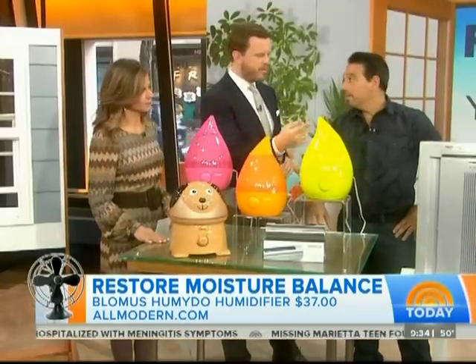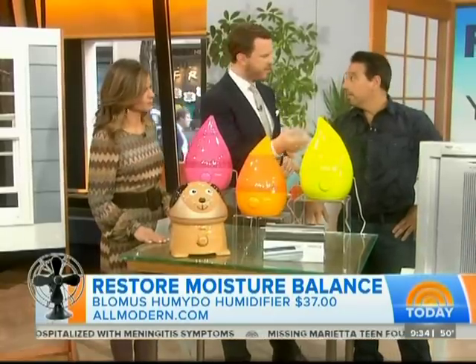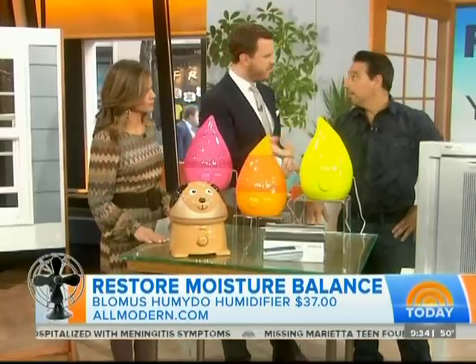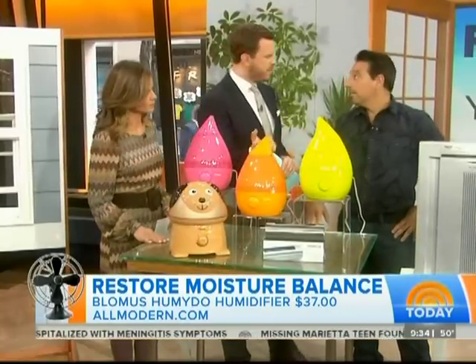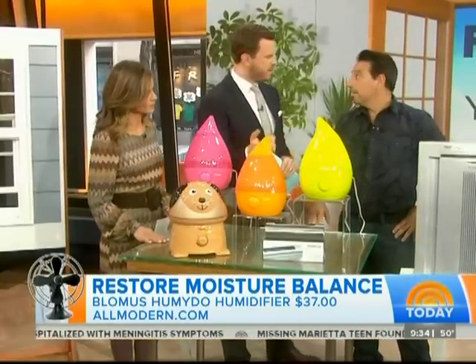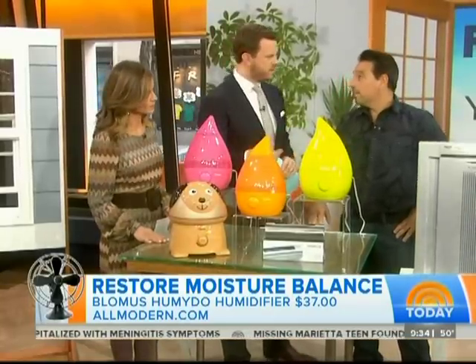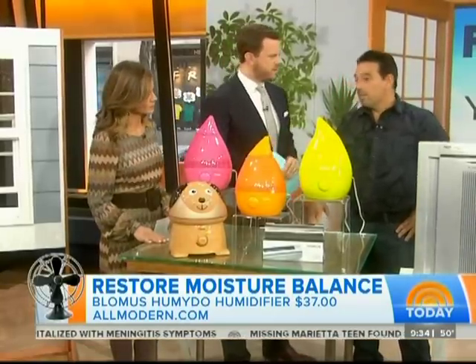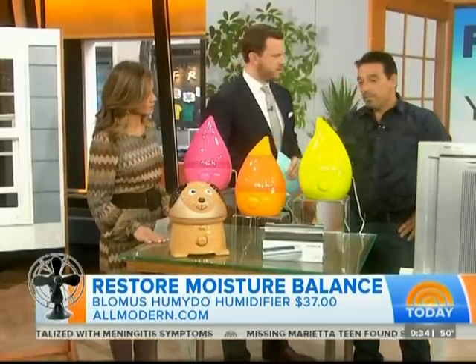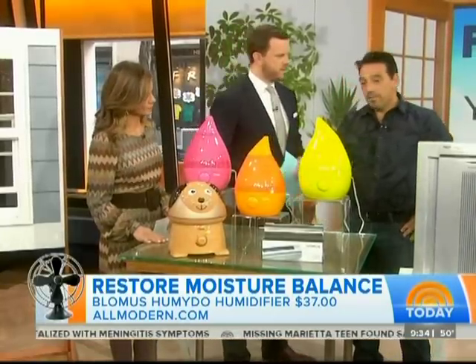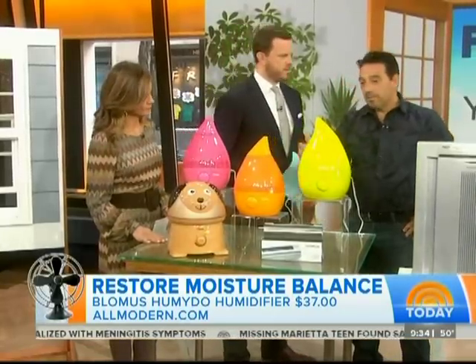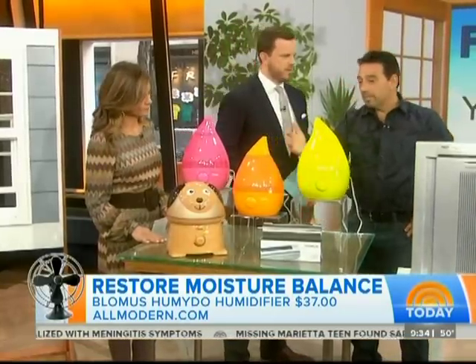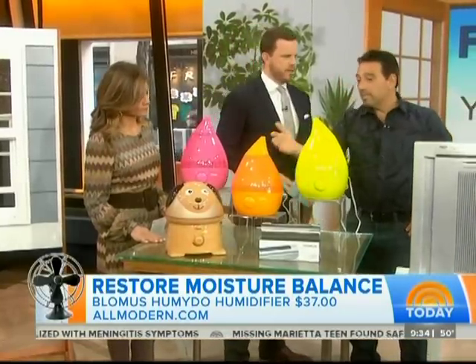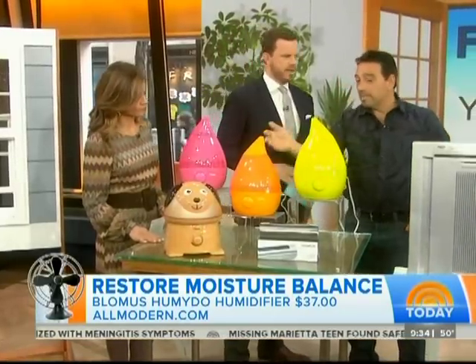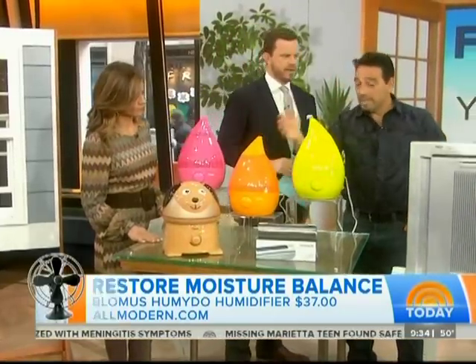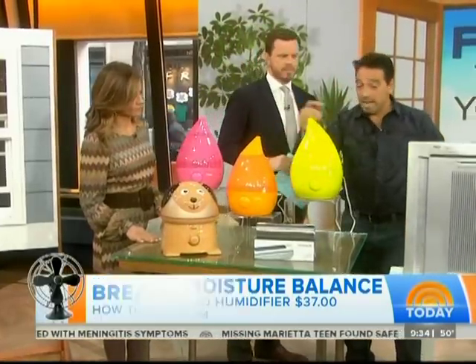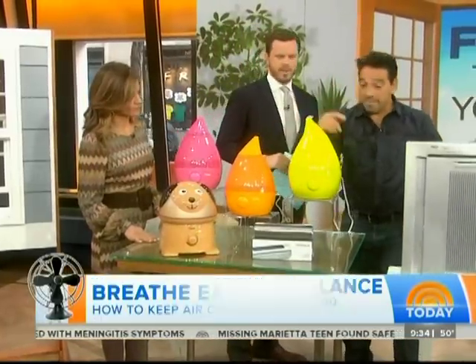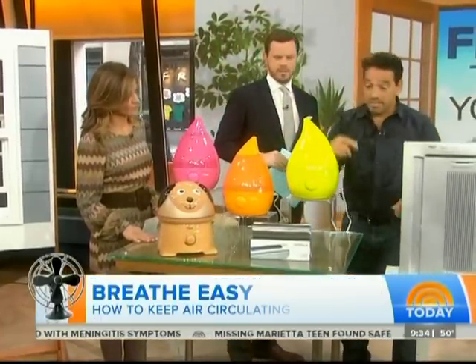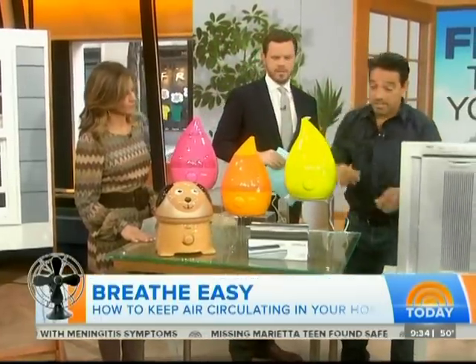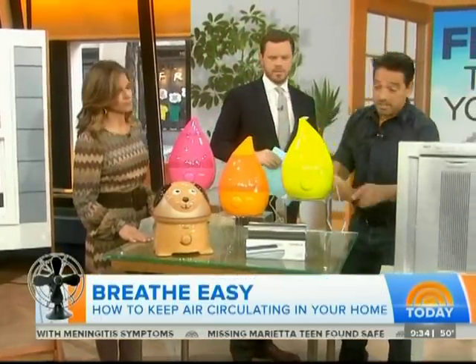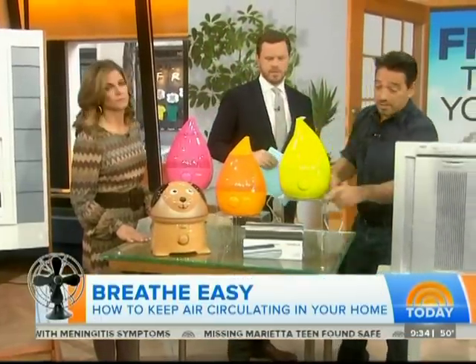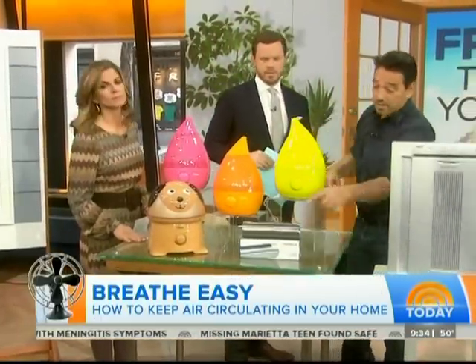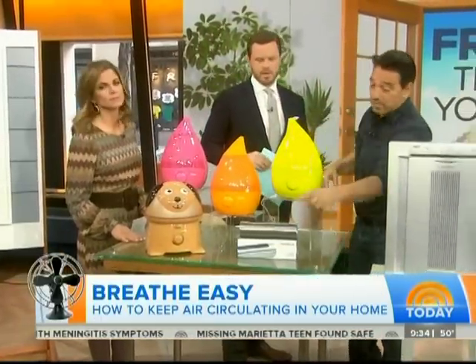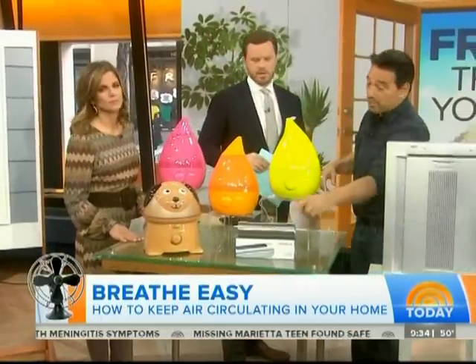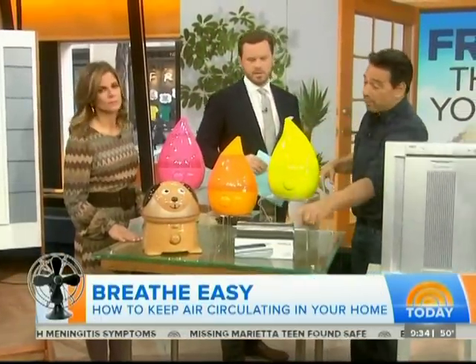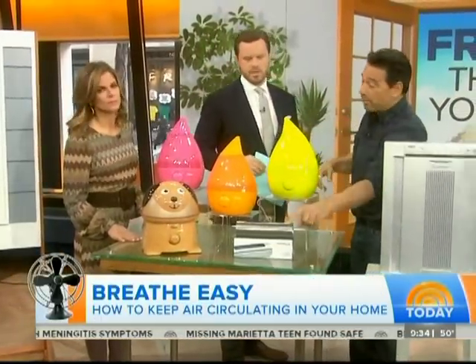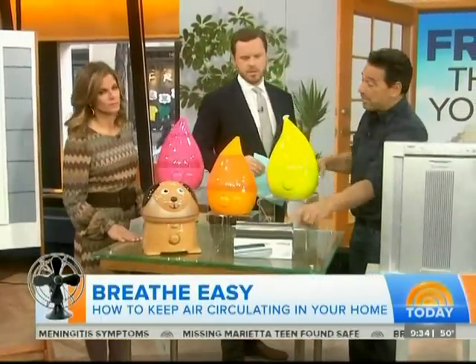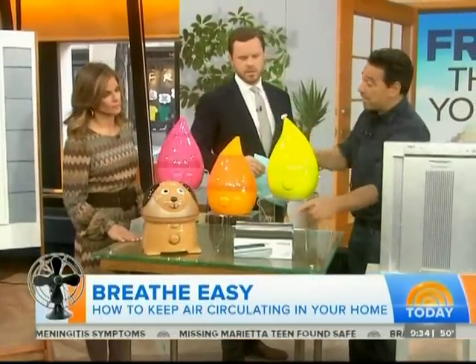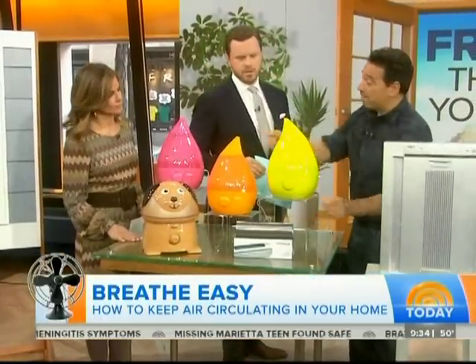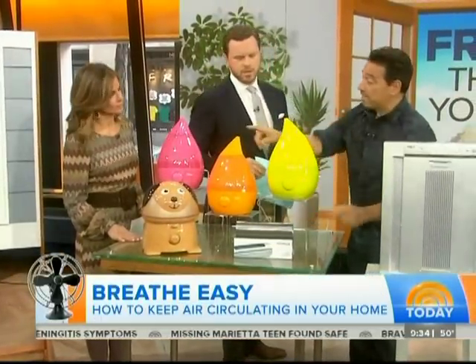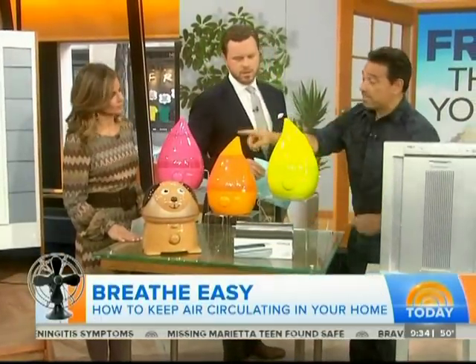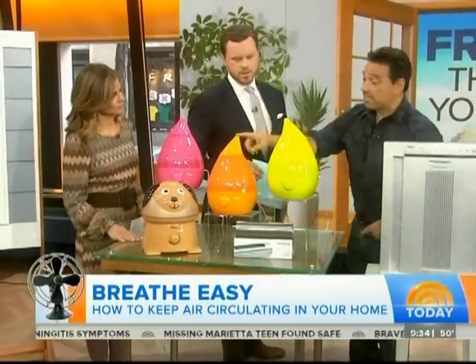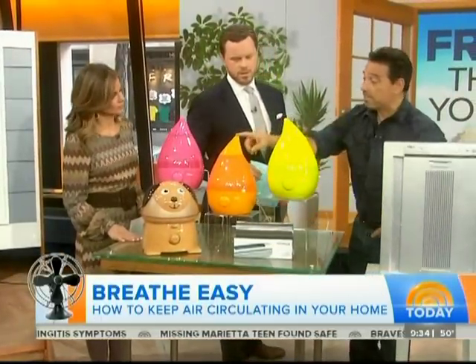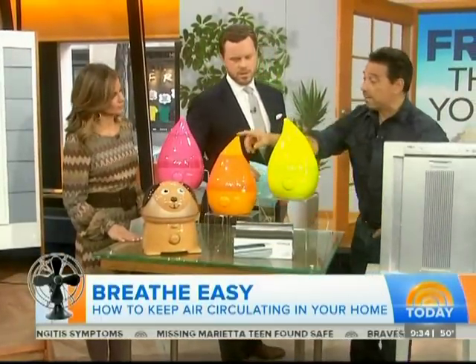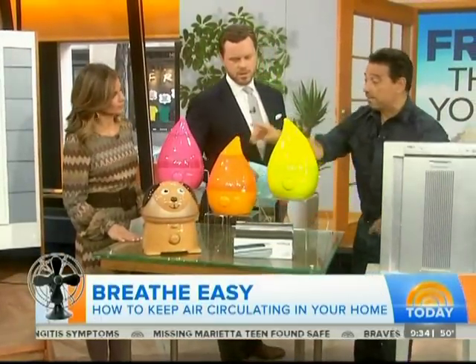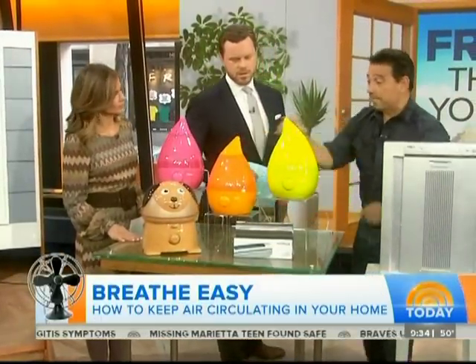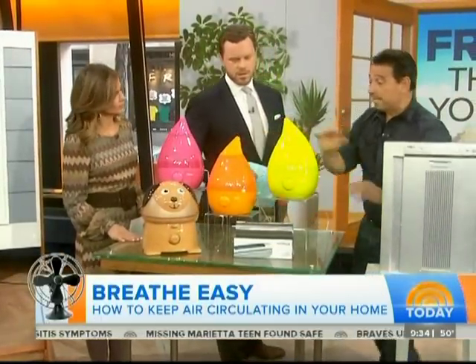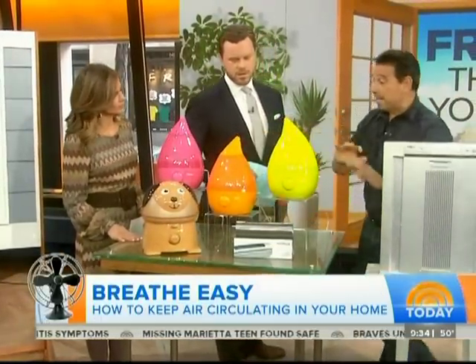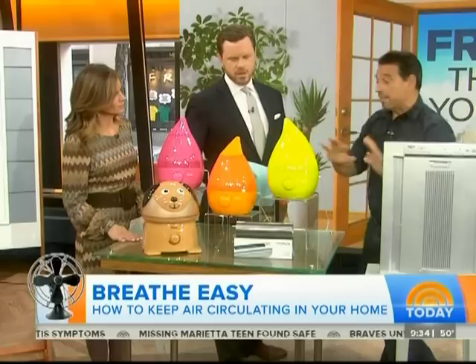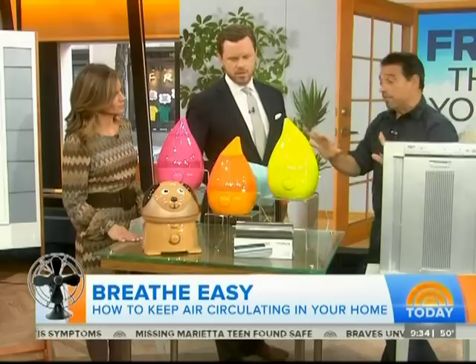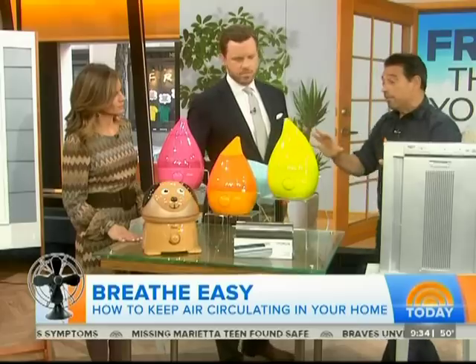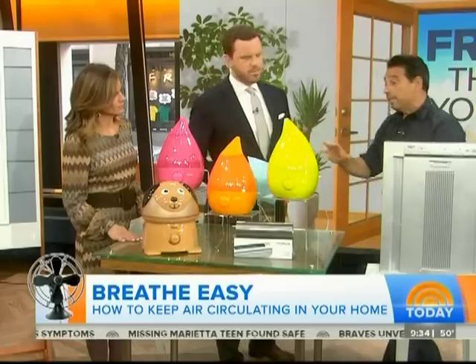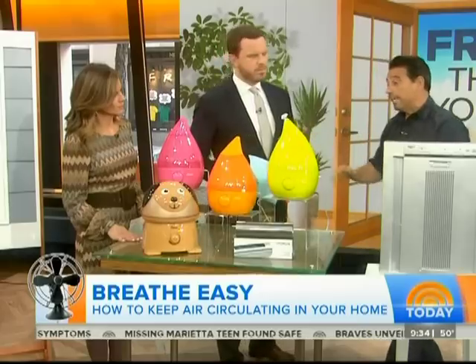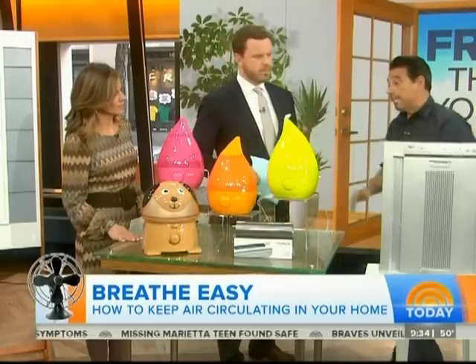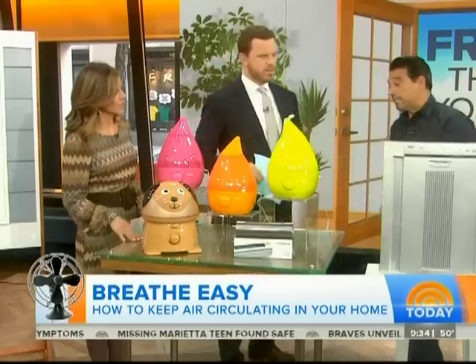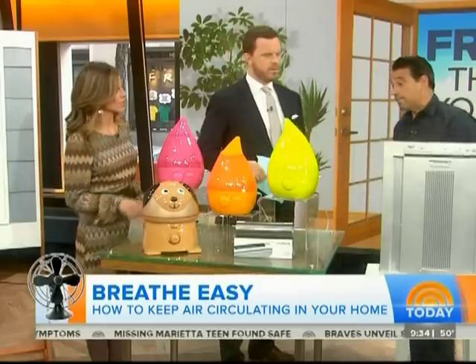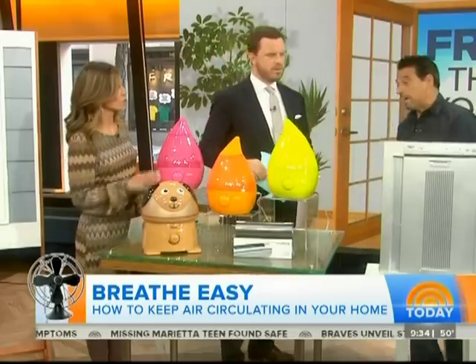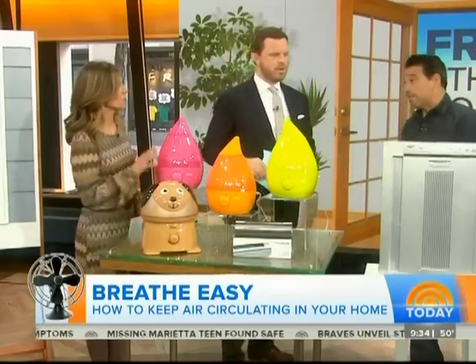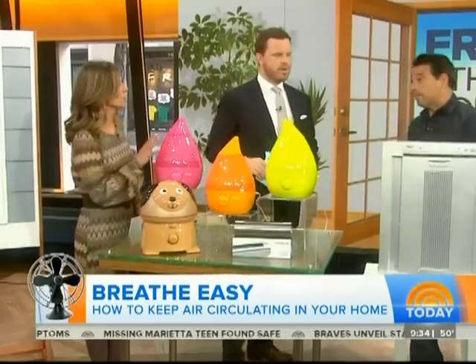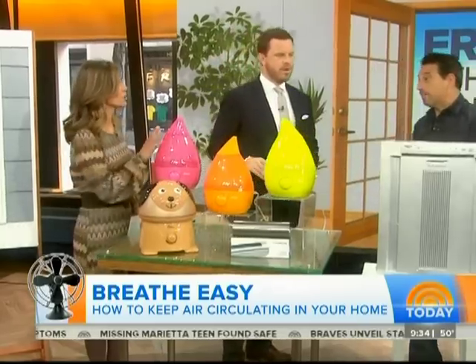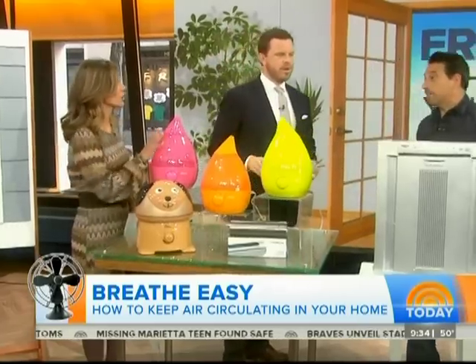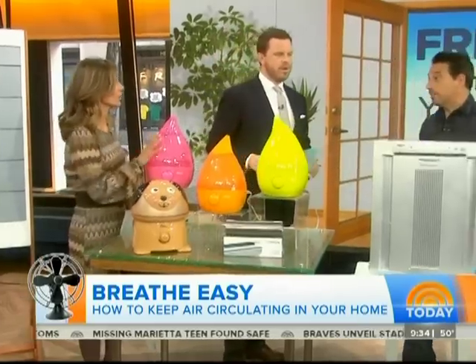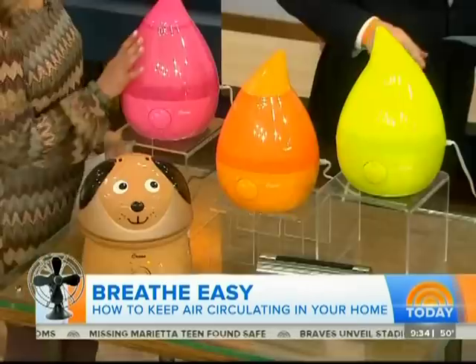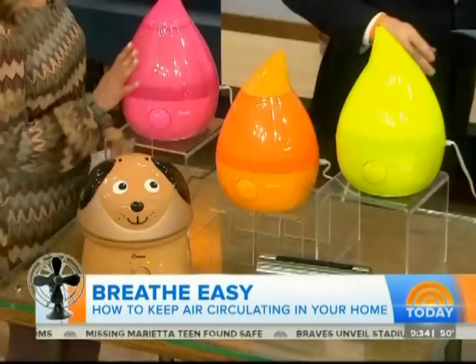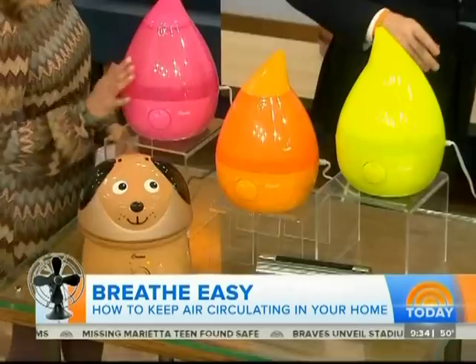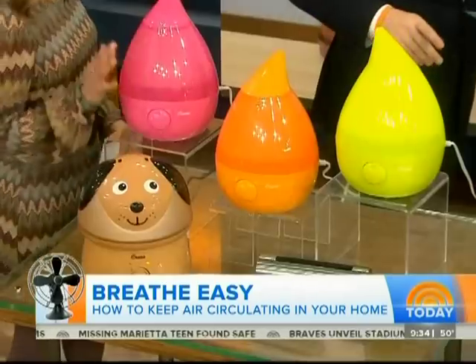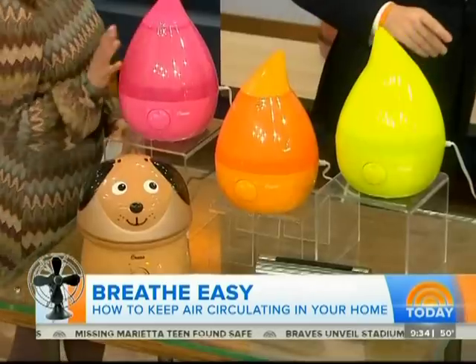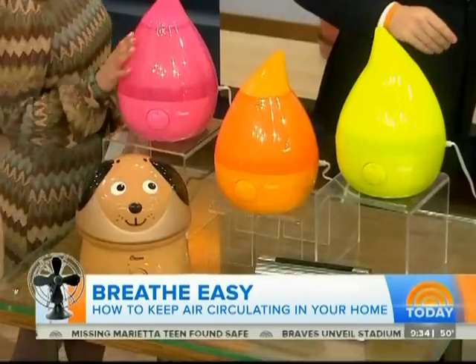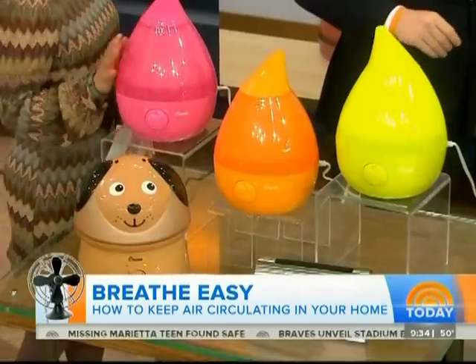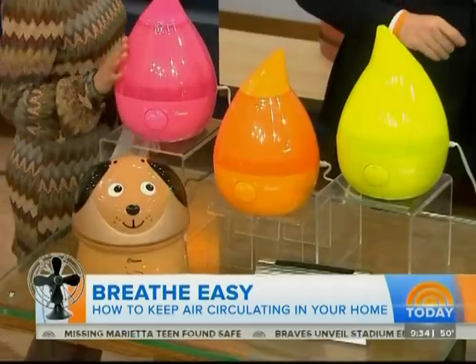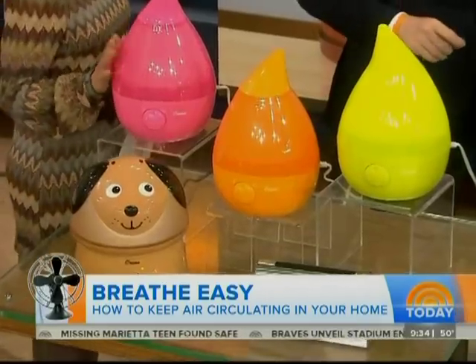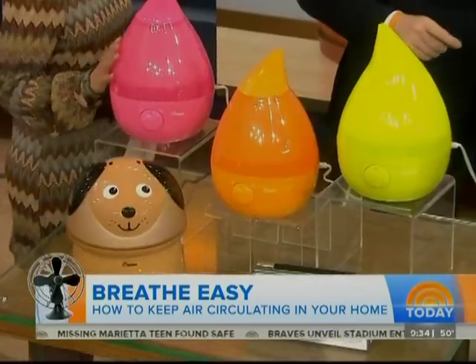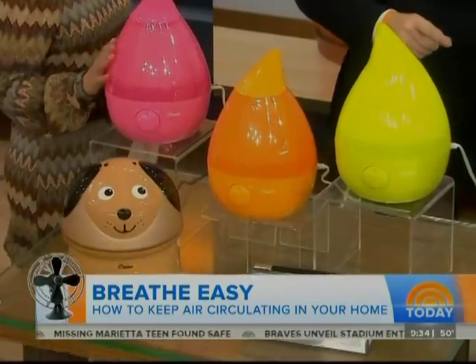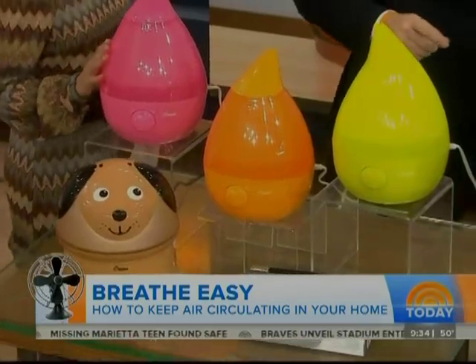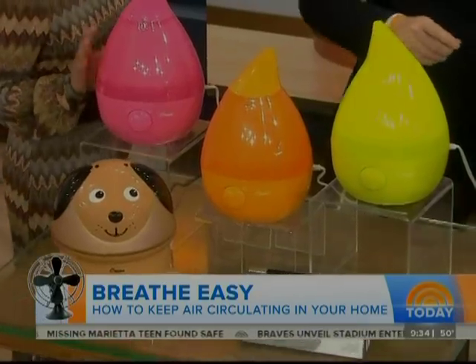This one is like 35 bucks, and this one is 37, this is 50 — they're really inexpensive. You just have to make sure you clean them out a lot.